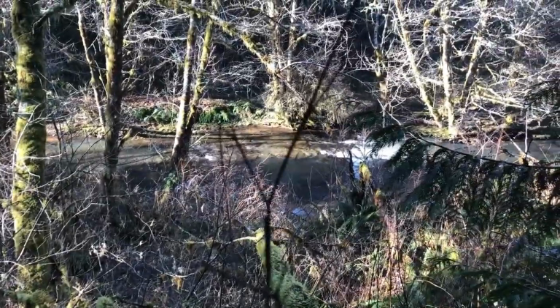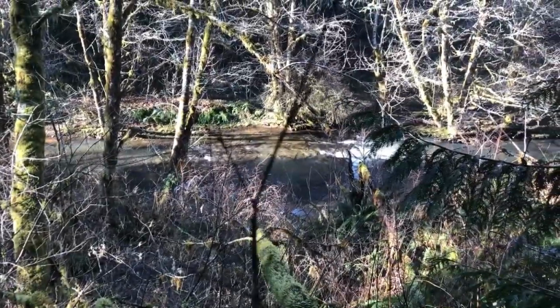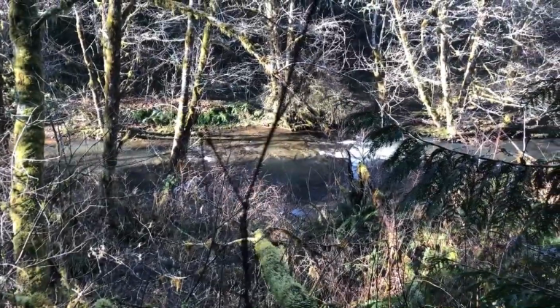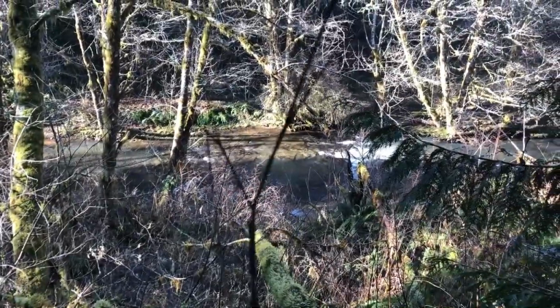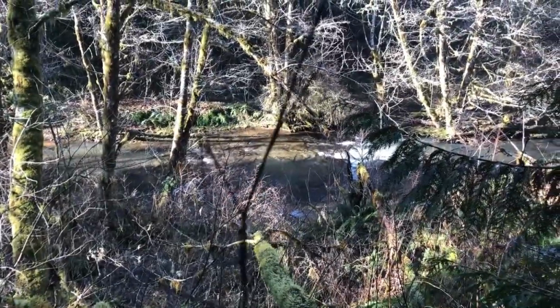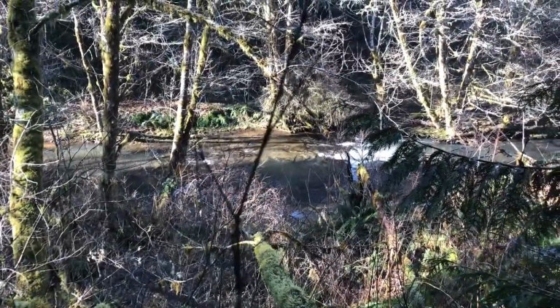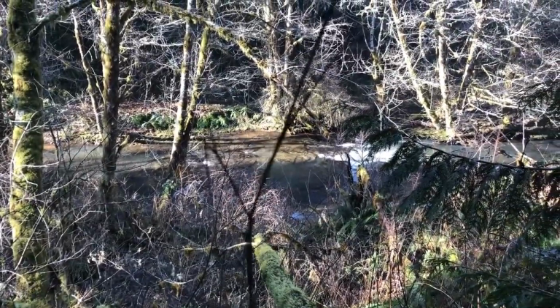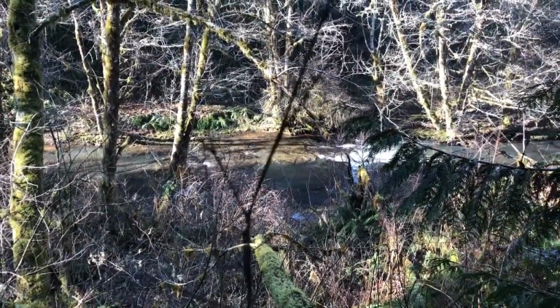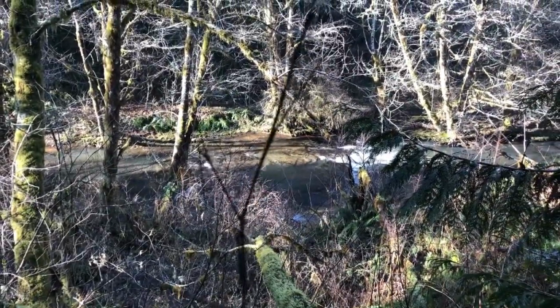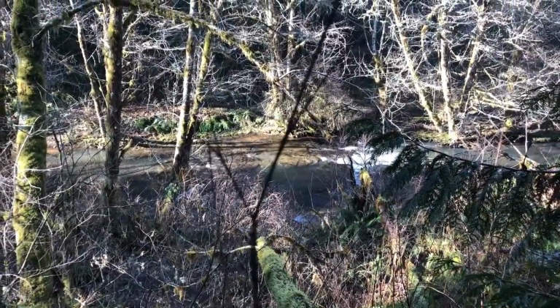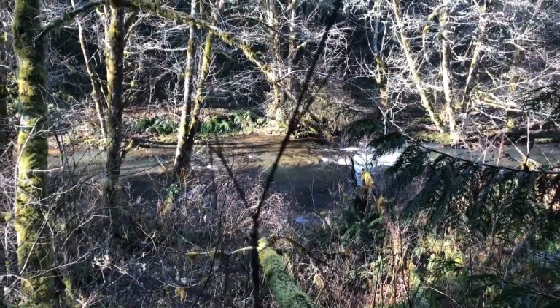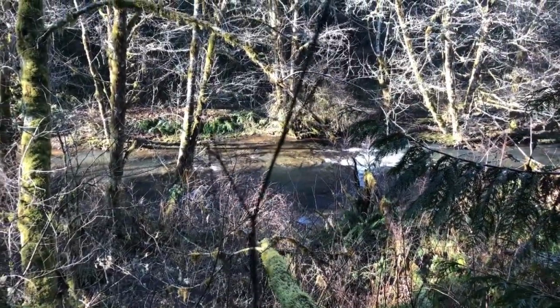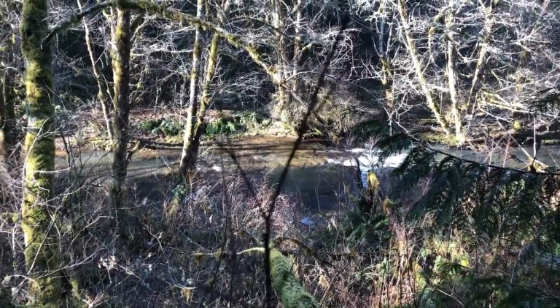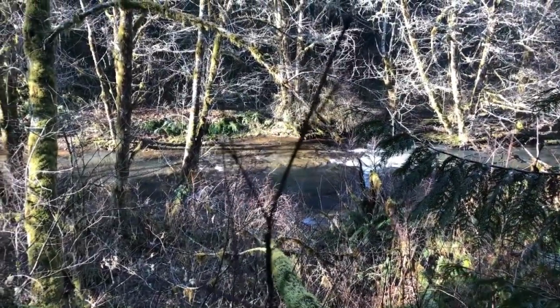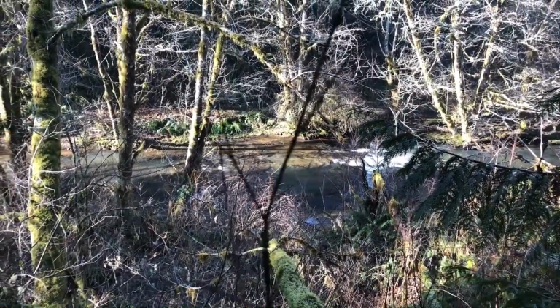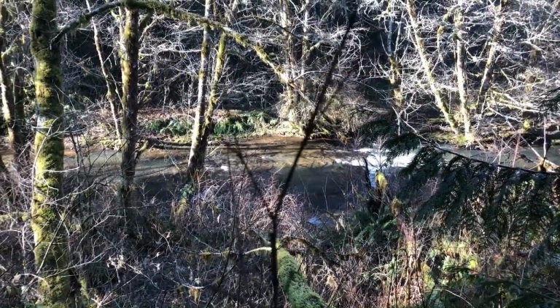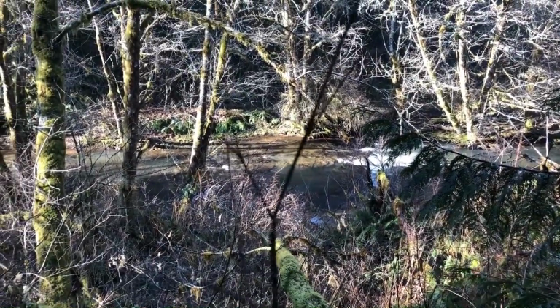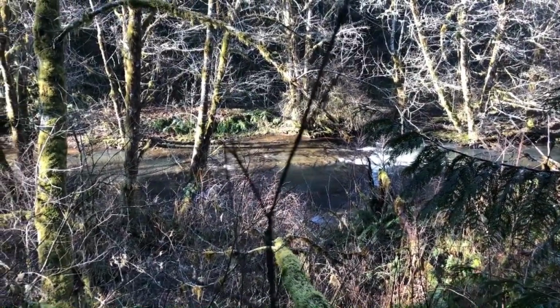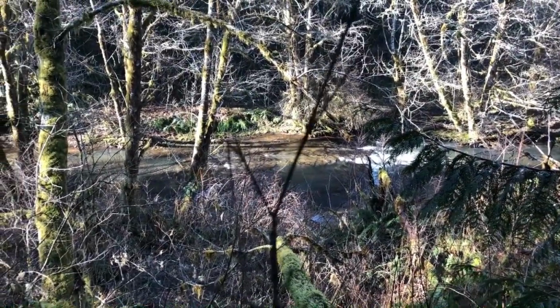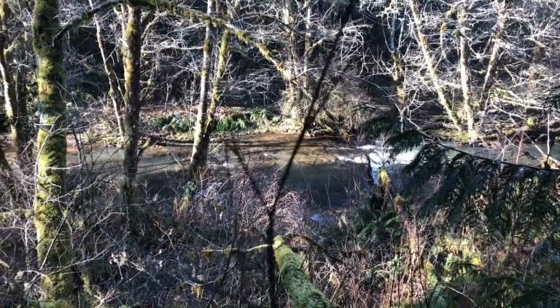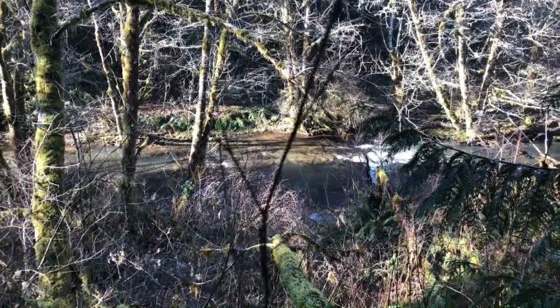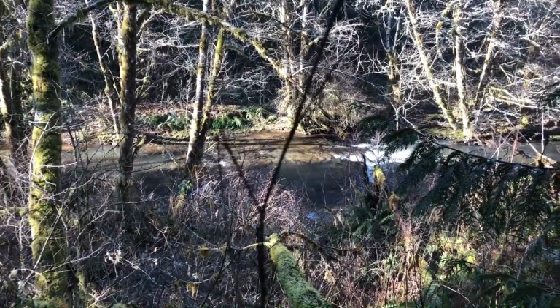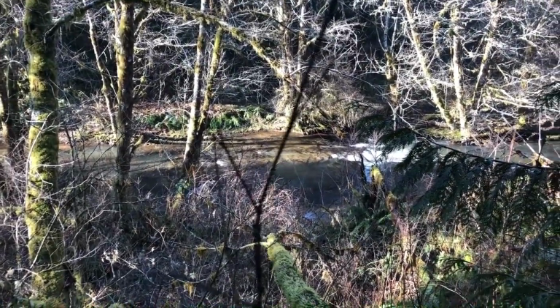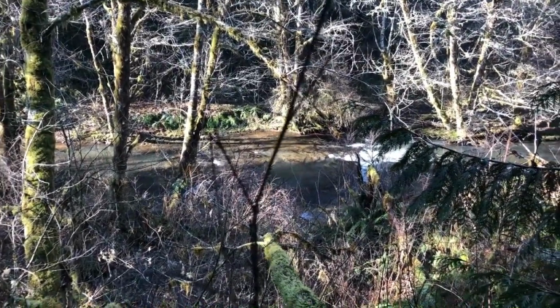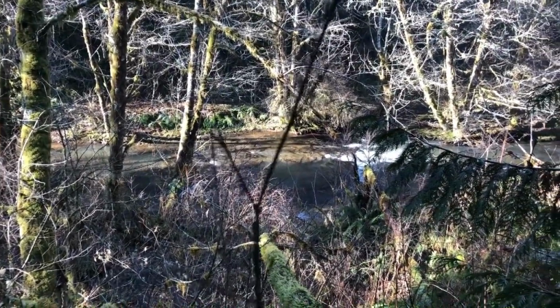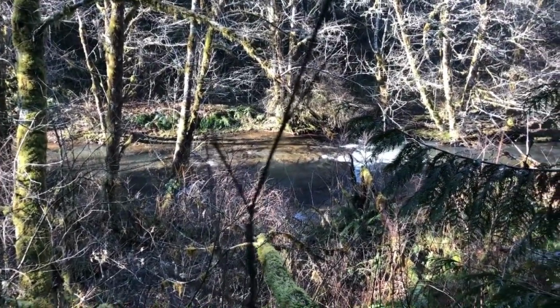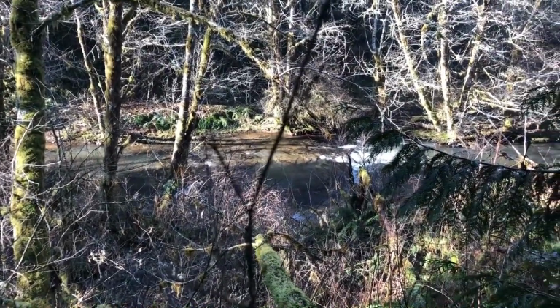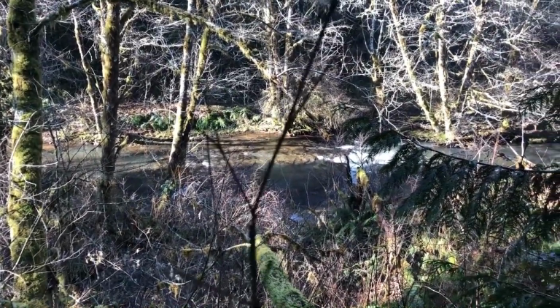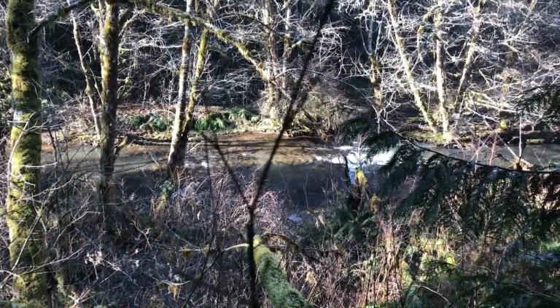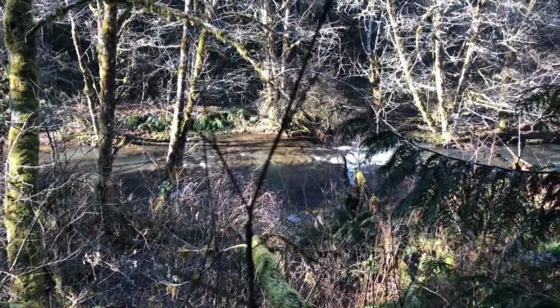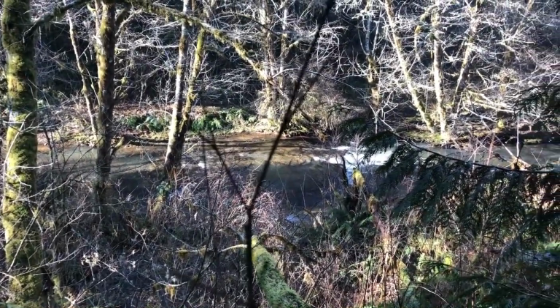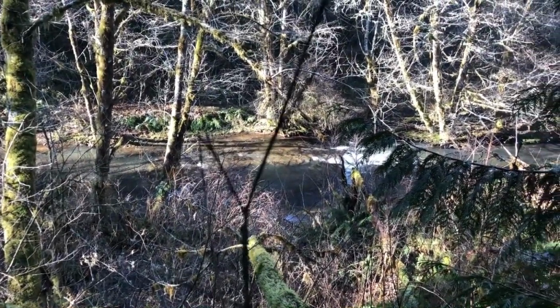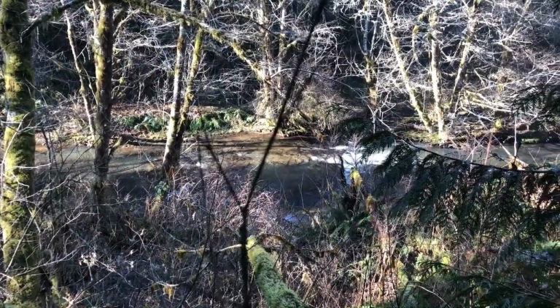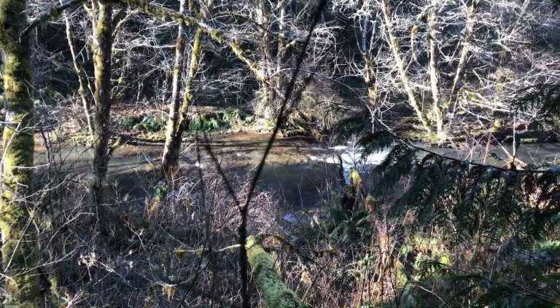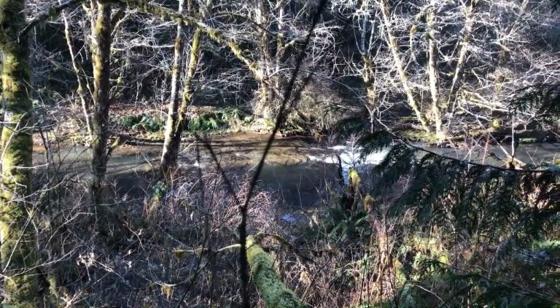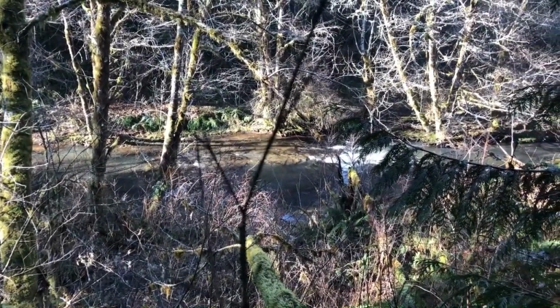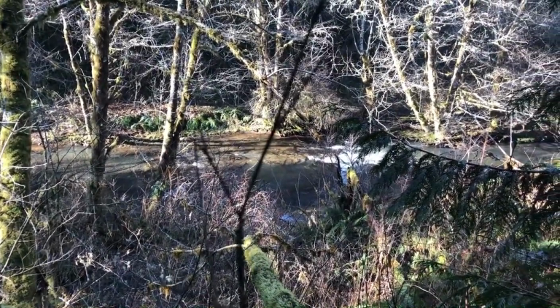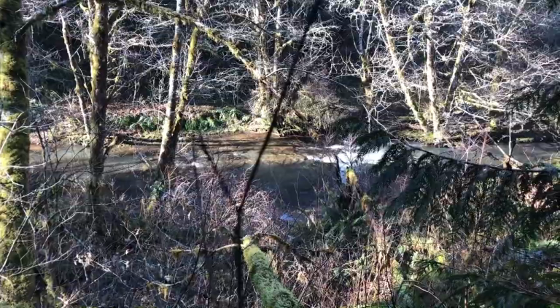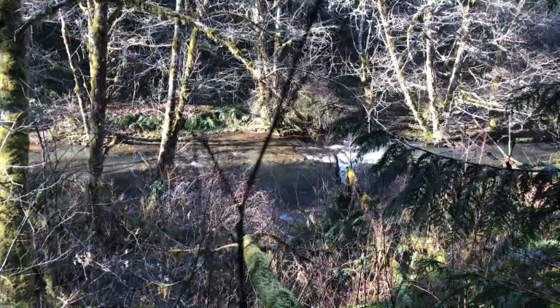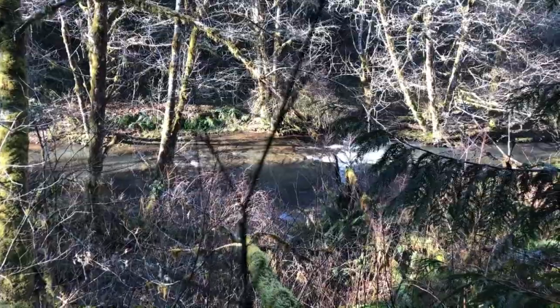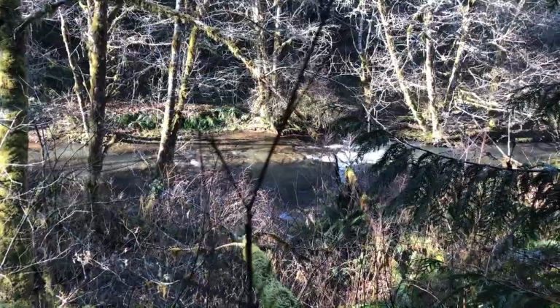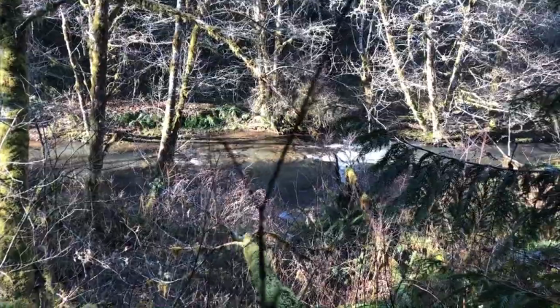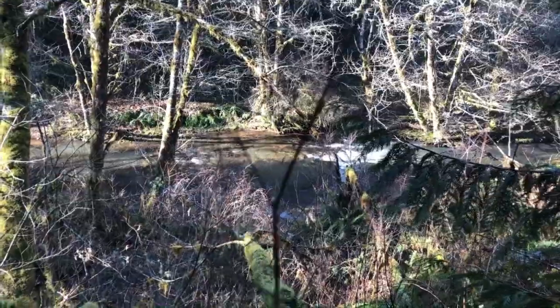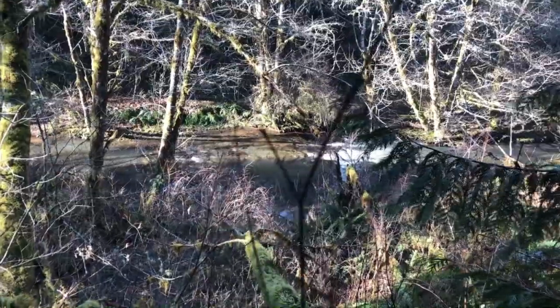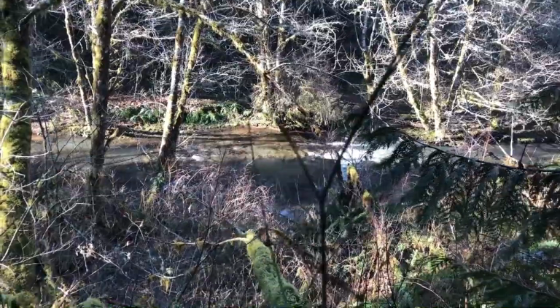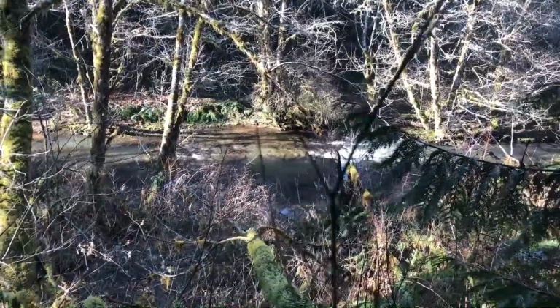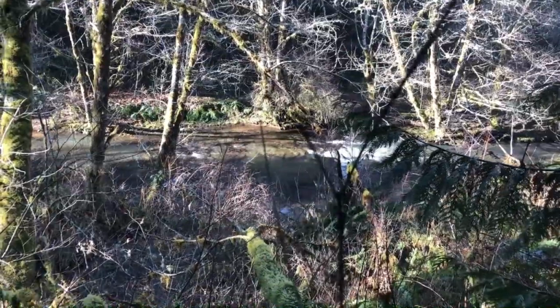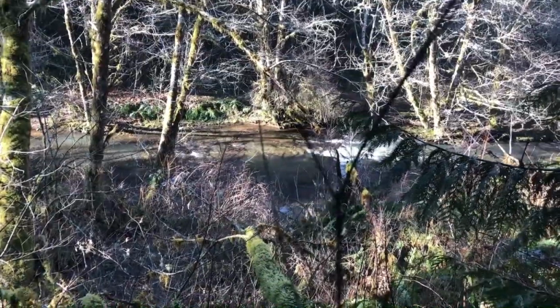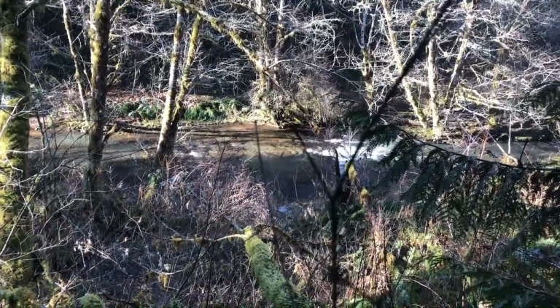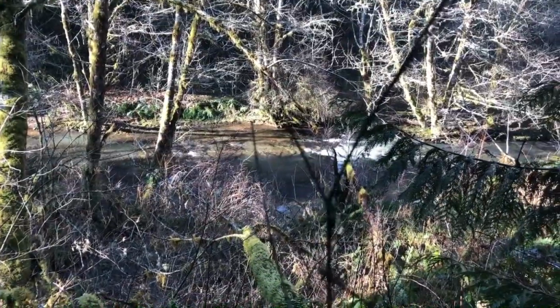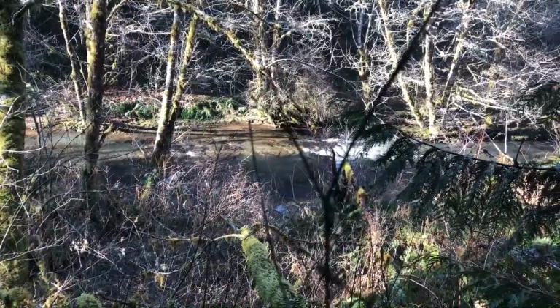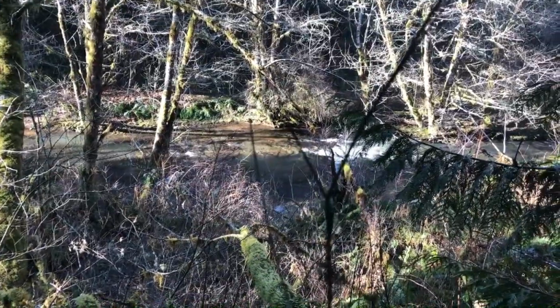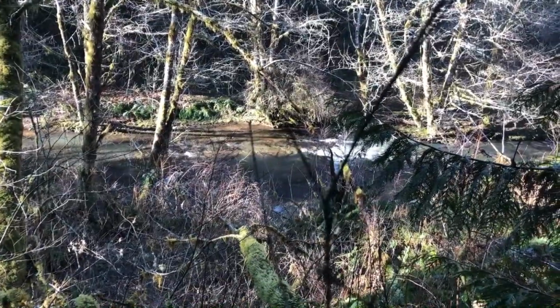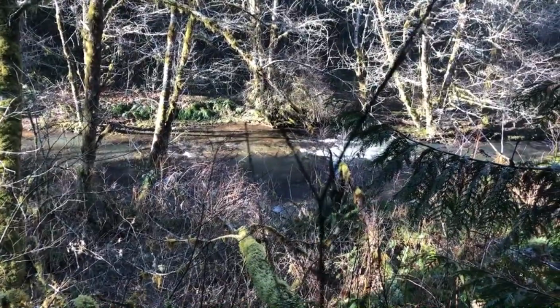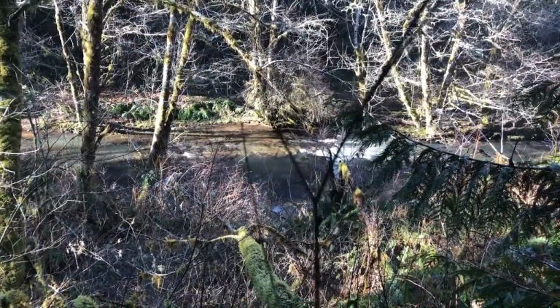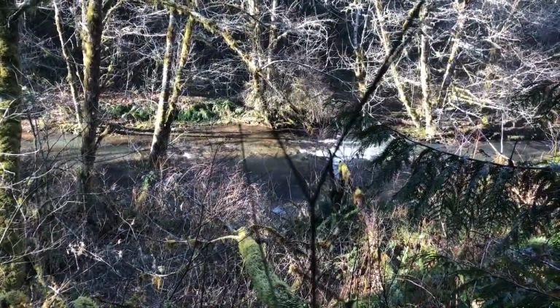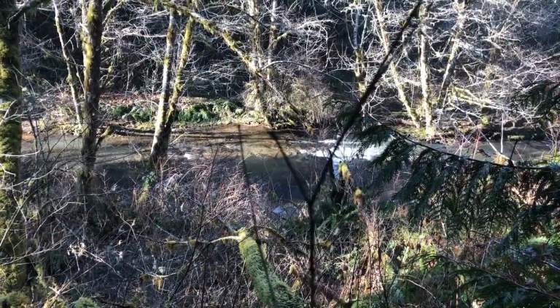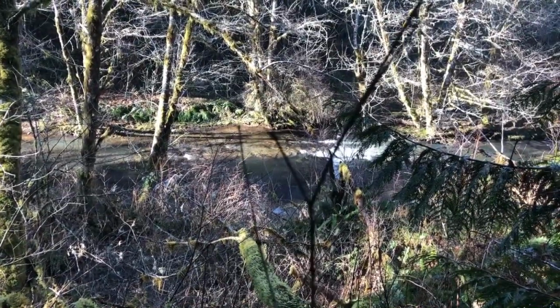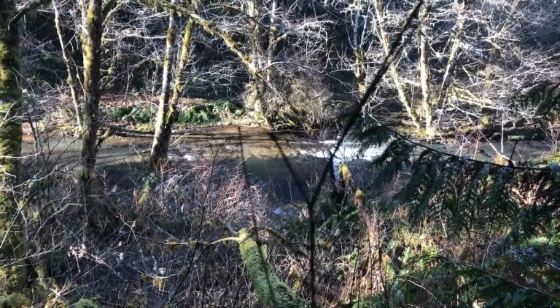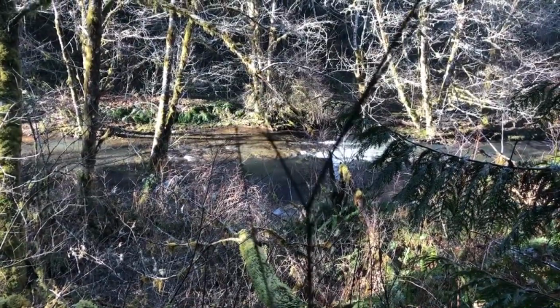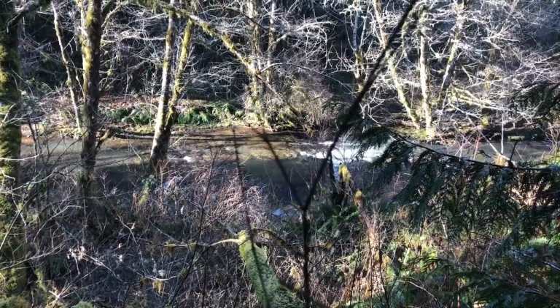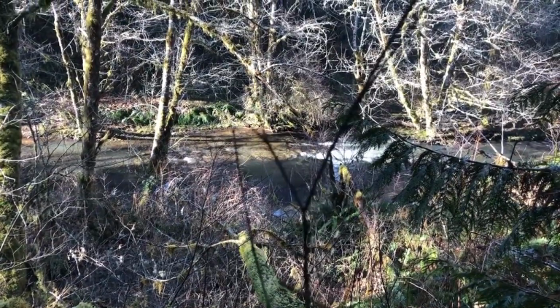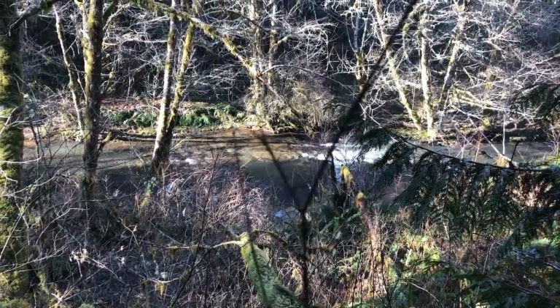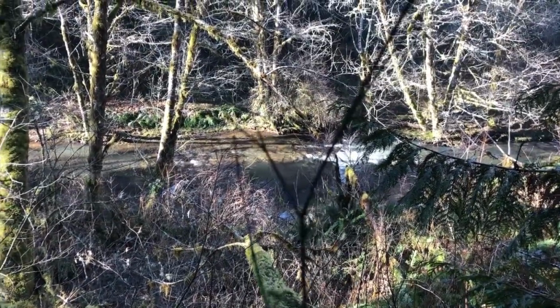Well, reached the Klatskanine River. Hopefully that's not the falls — pretty small.